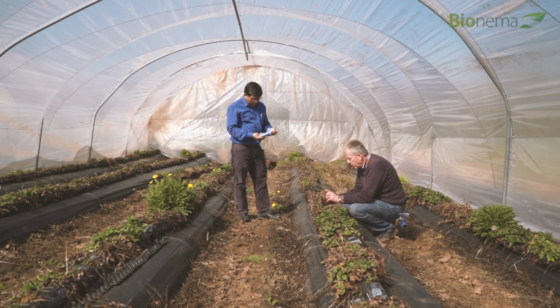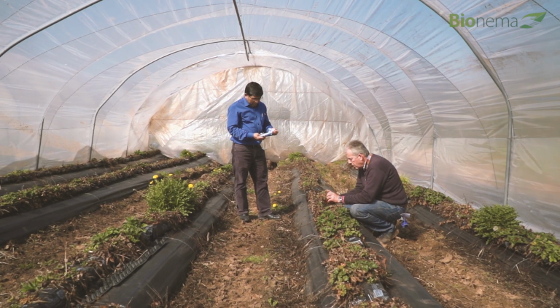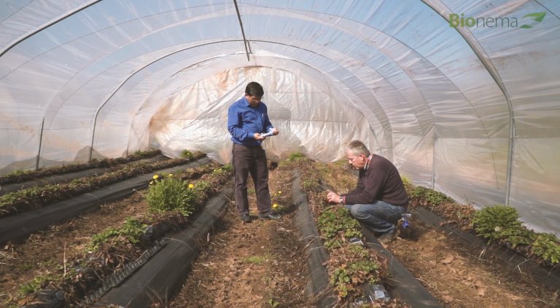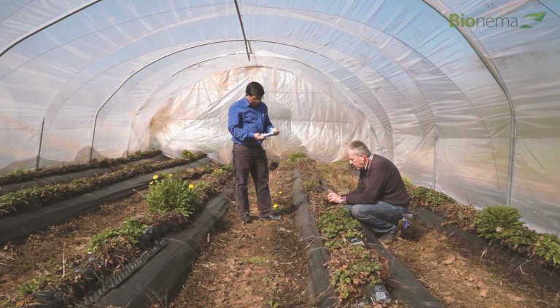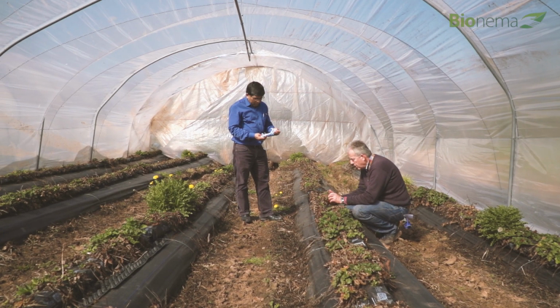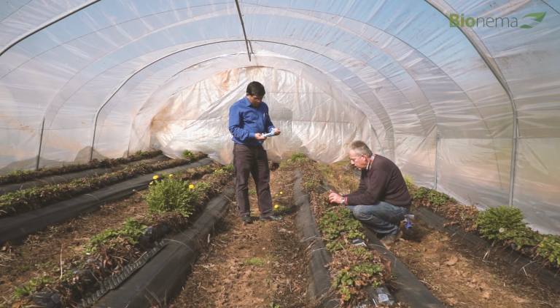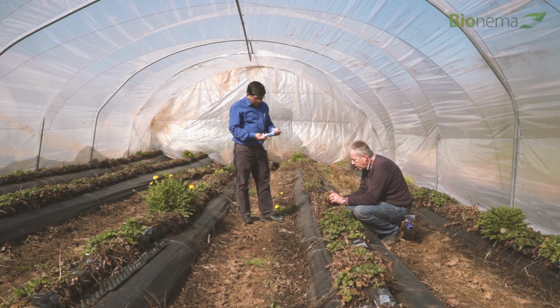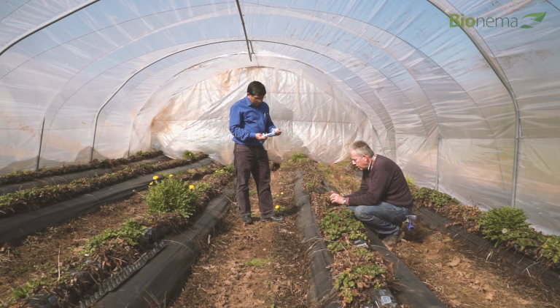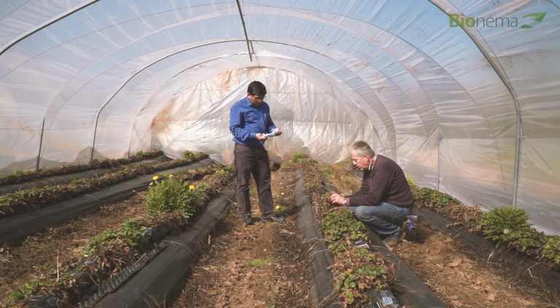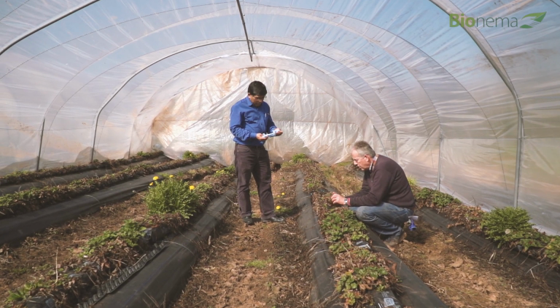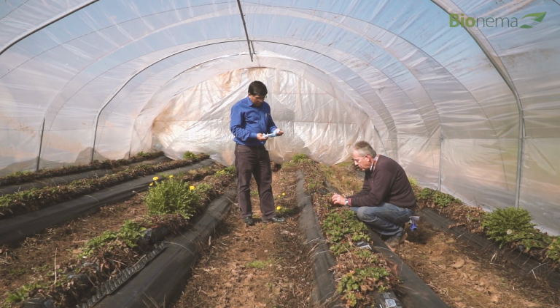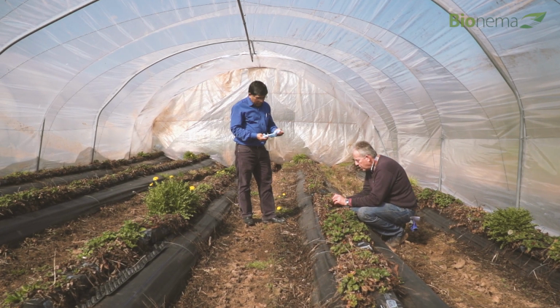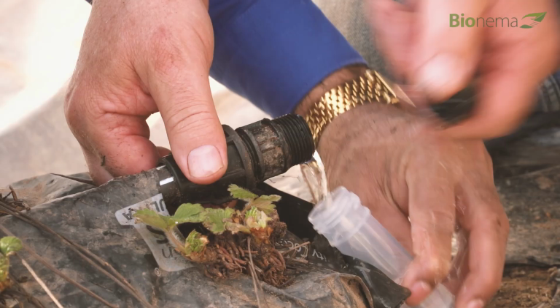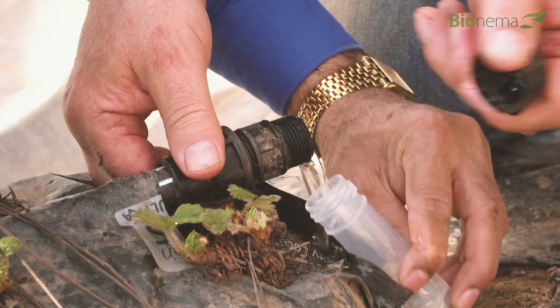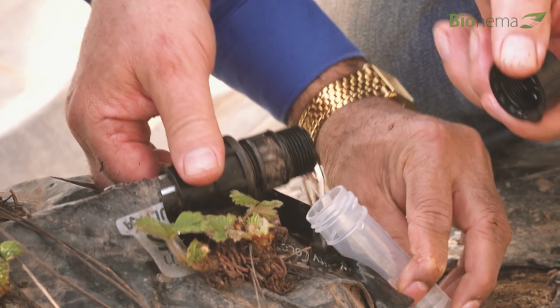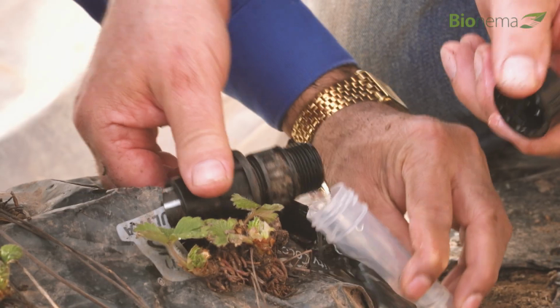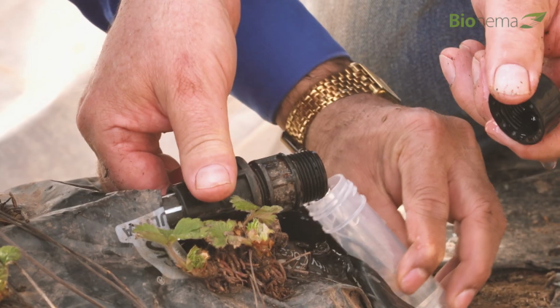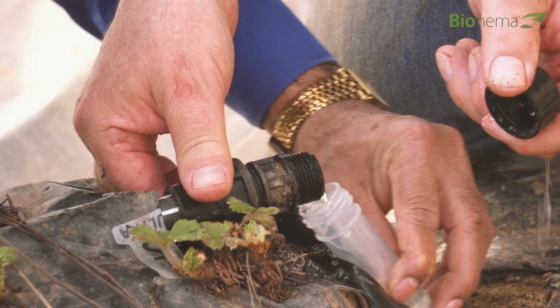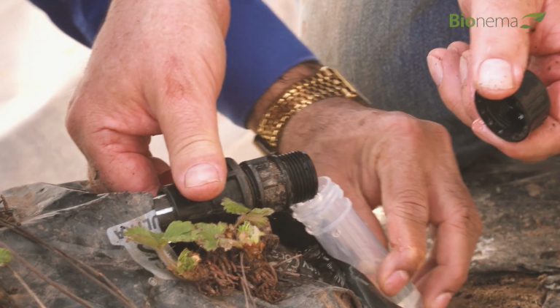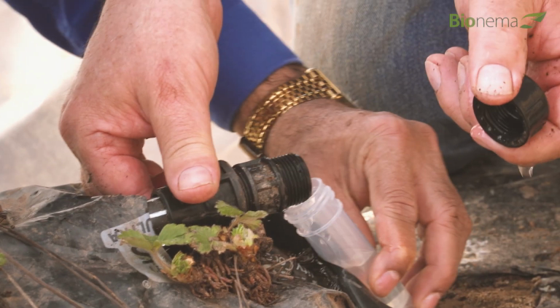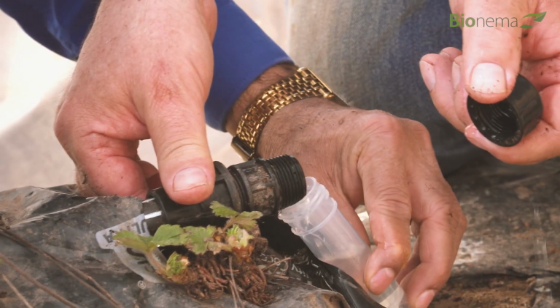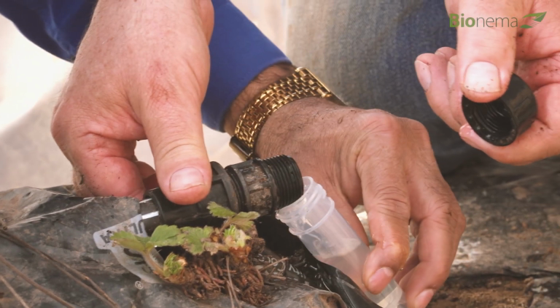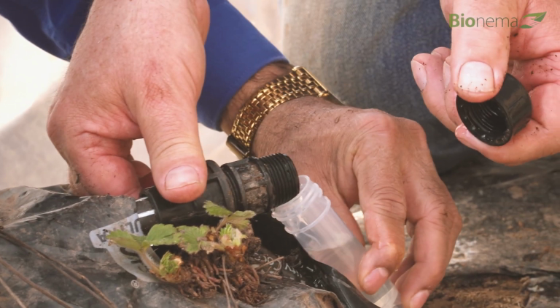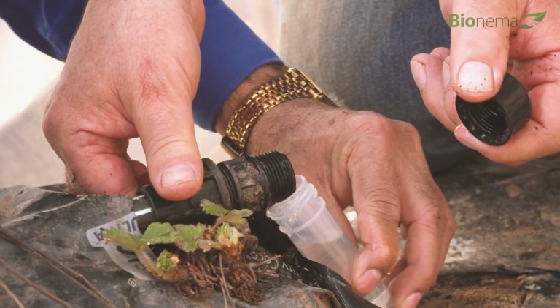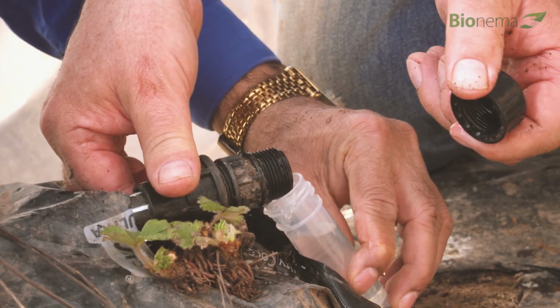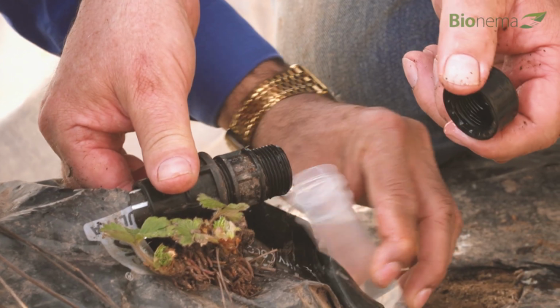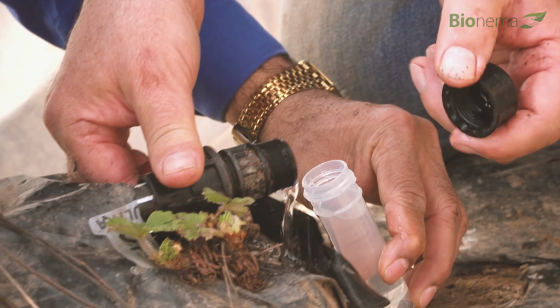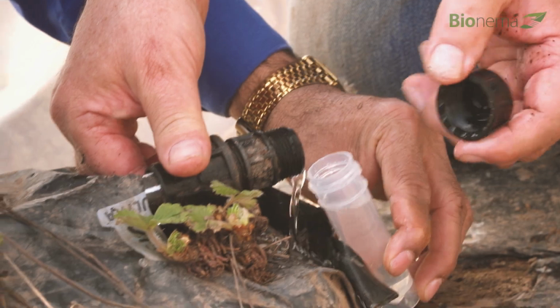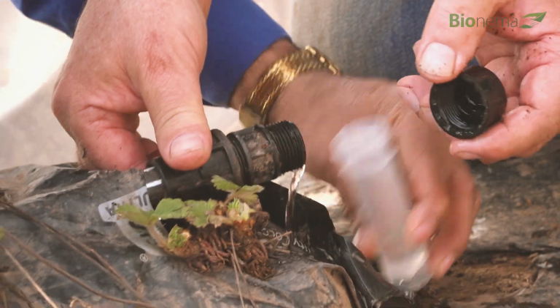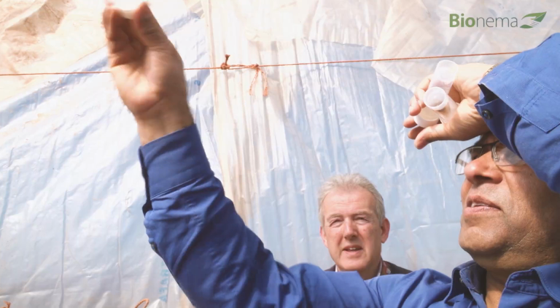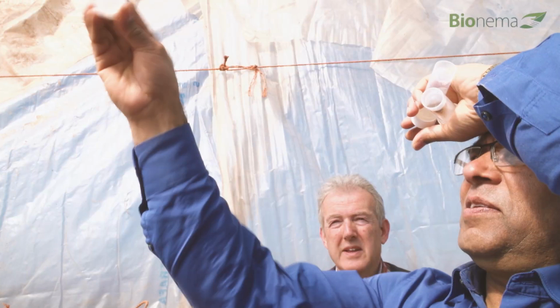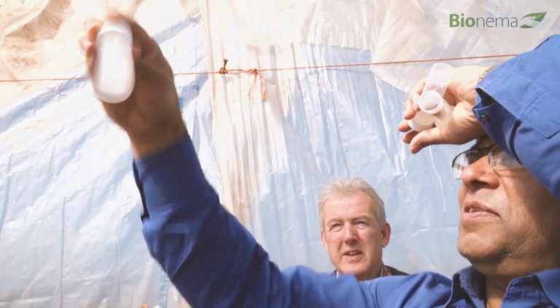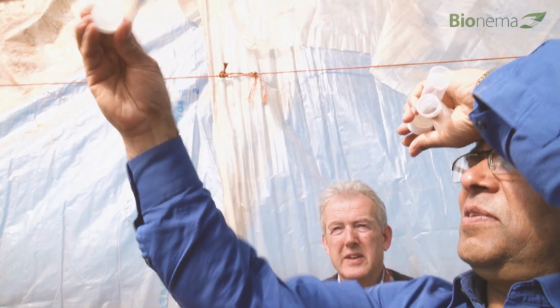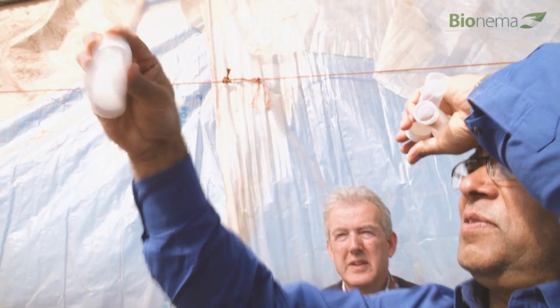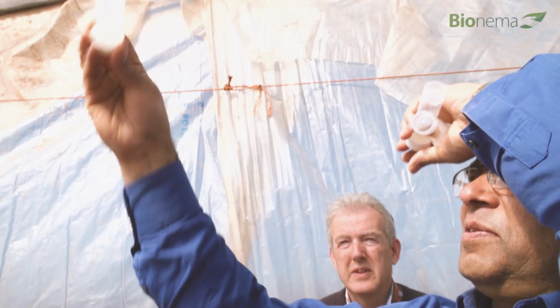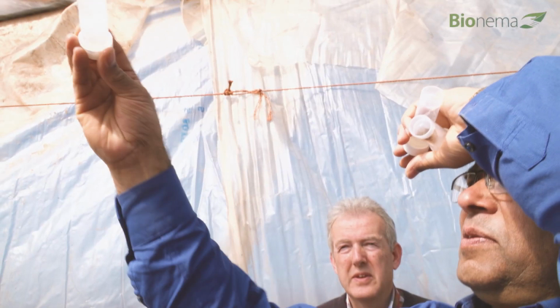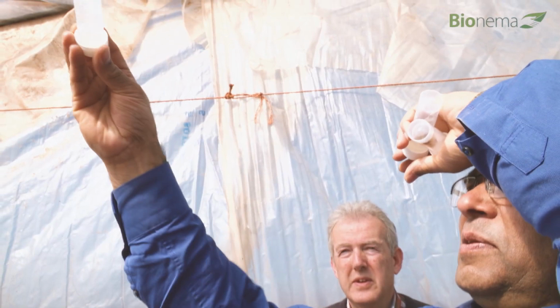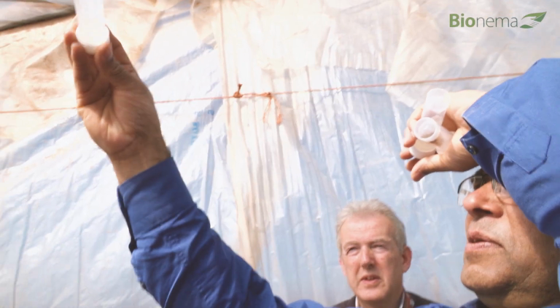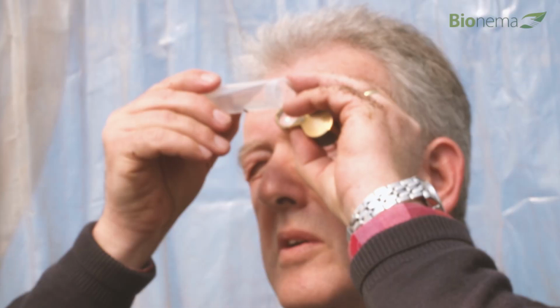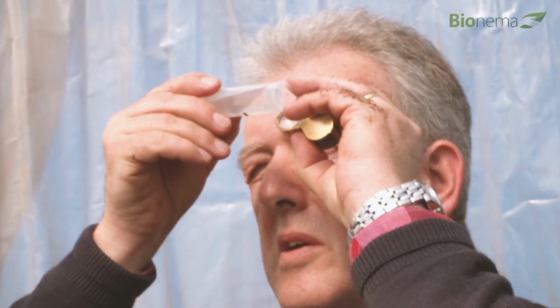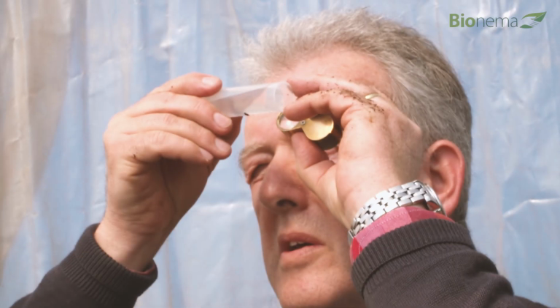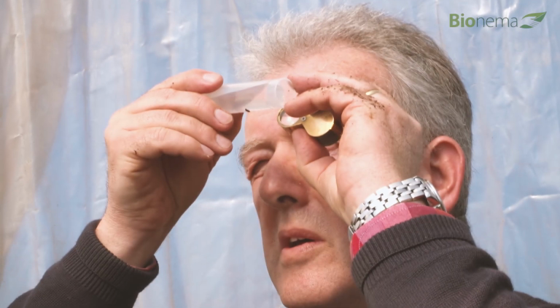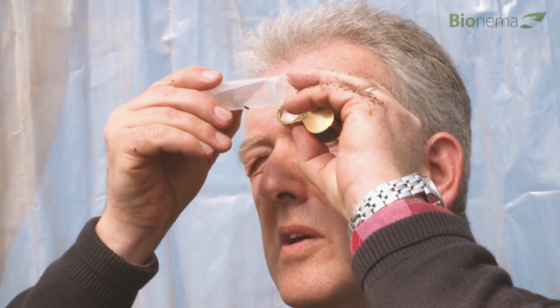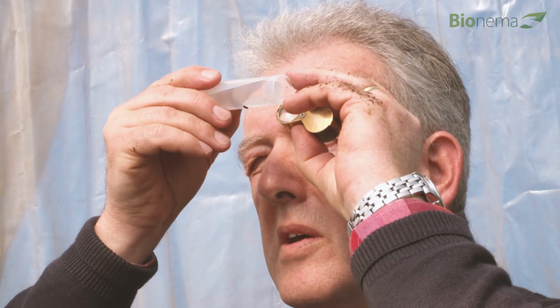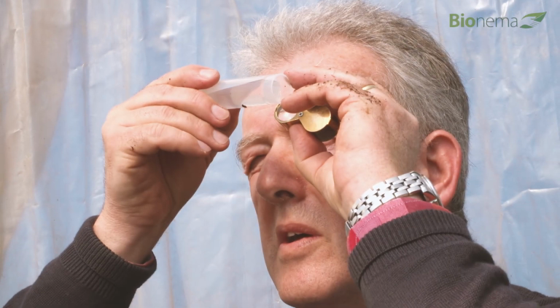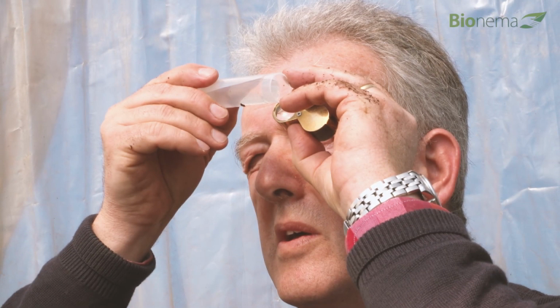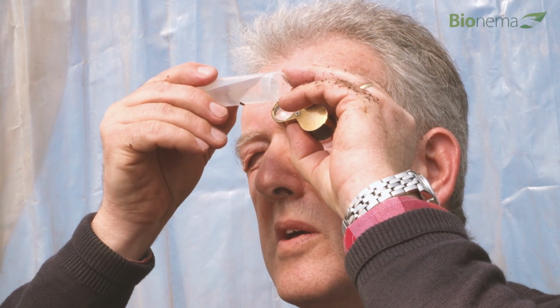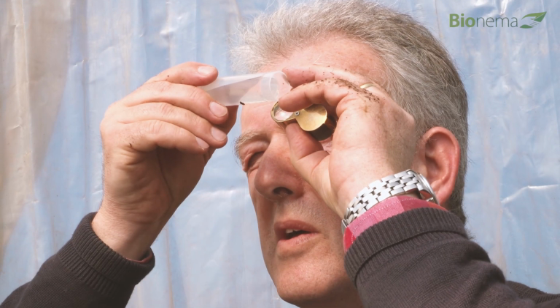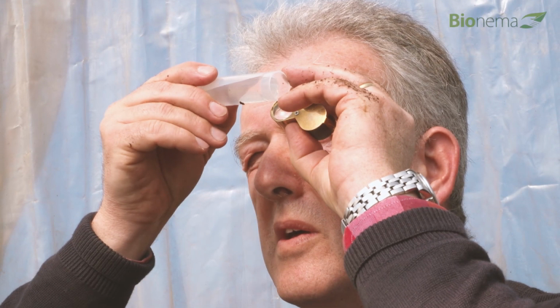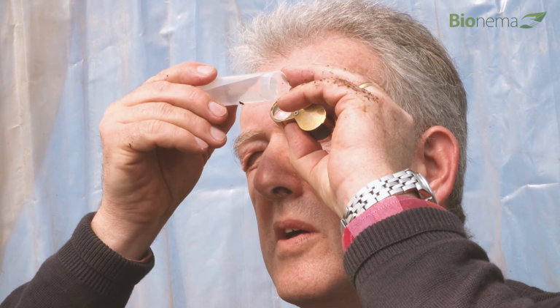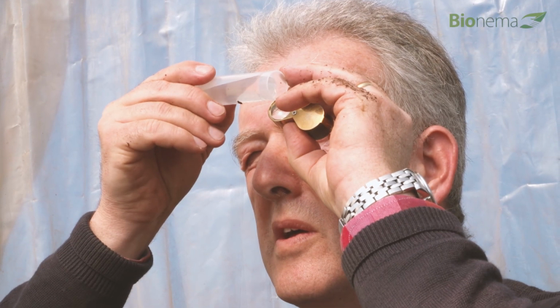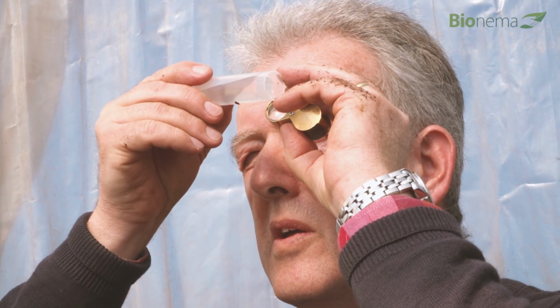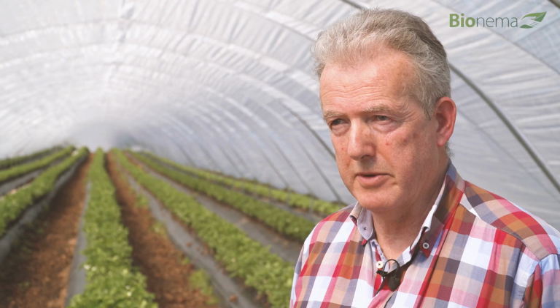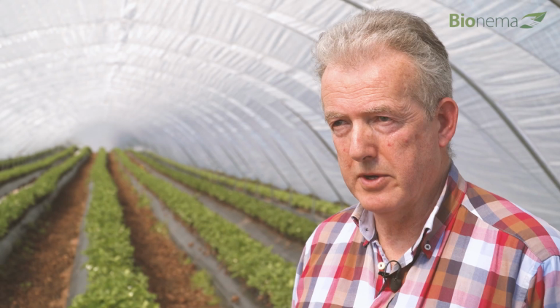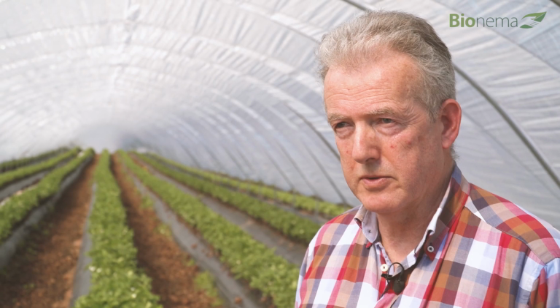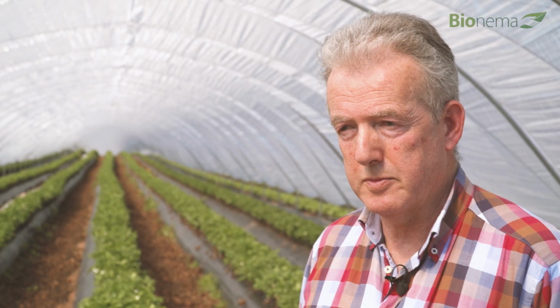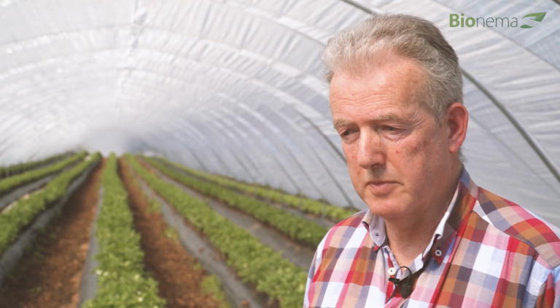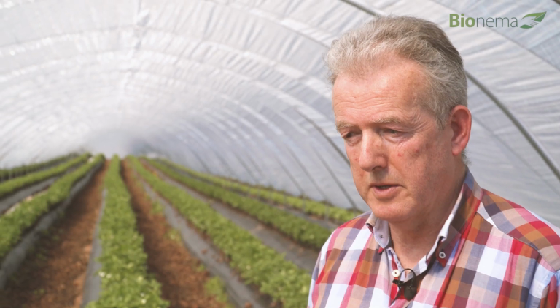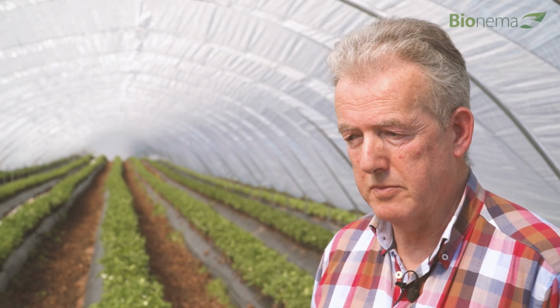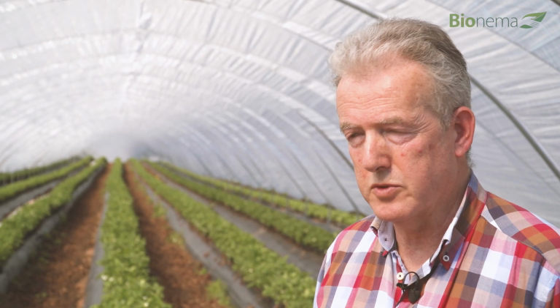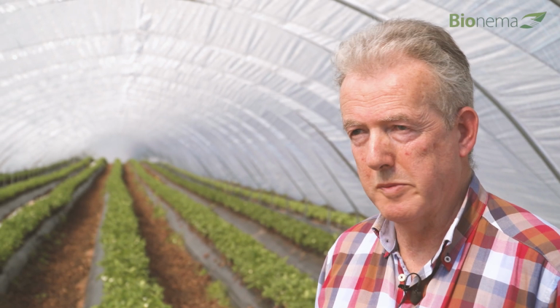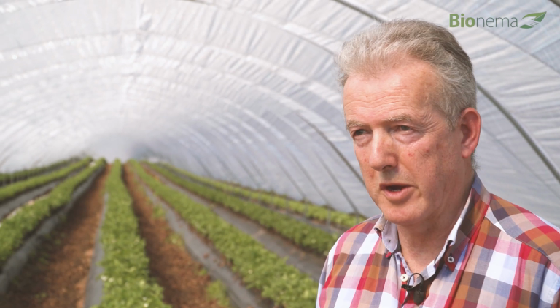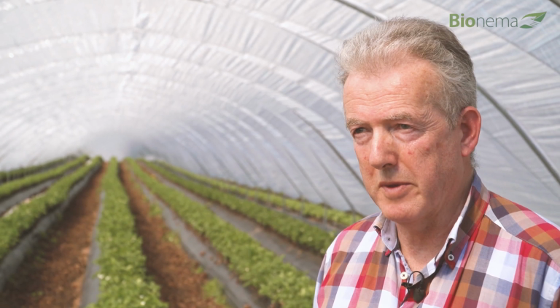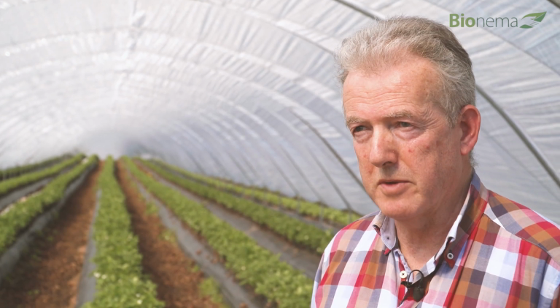Just collect a little bit of water and look at it through a lens, and if they're there, you'll be able to see nematodes swimming about.